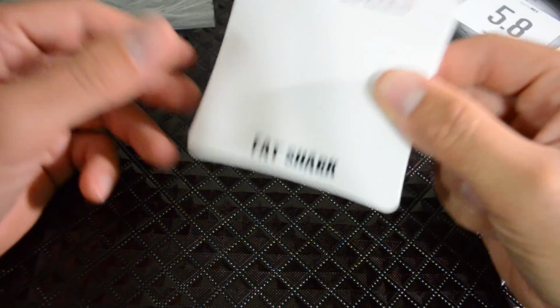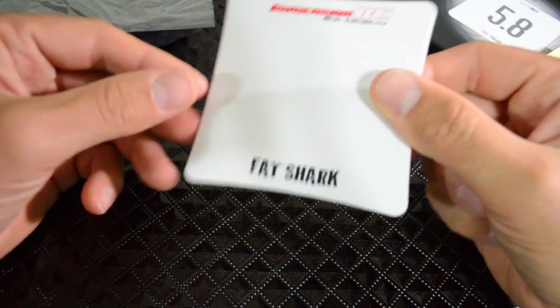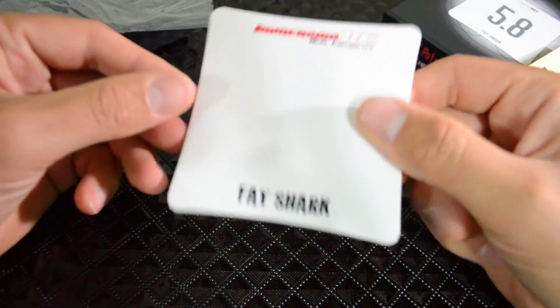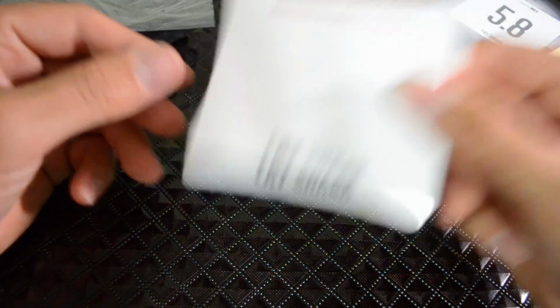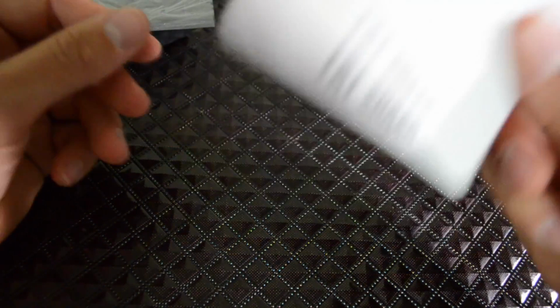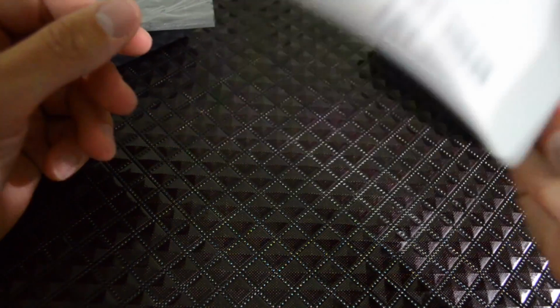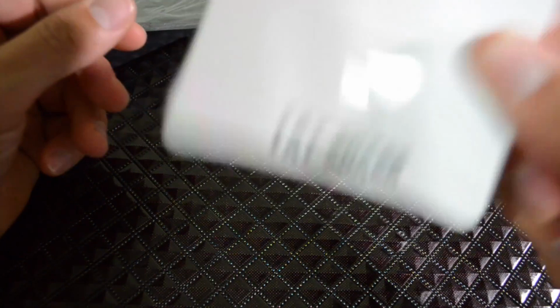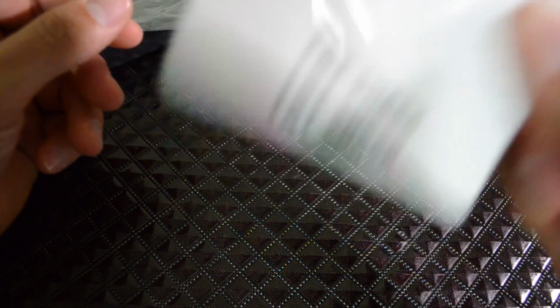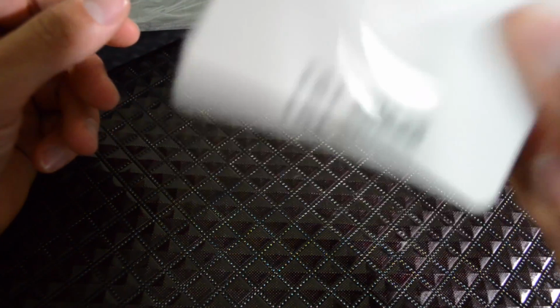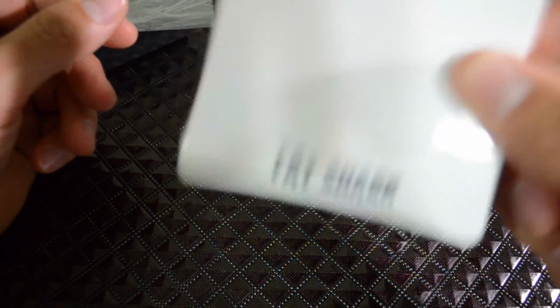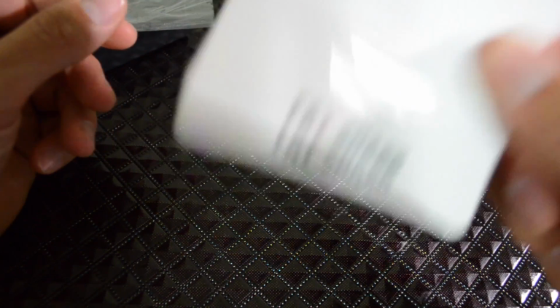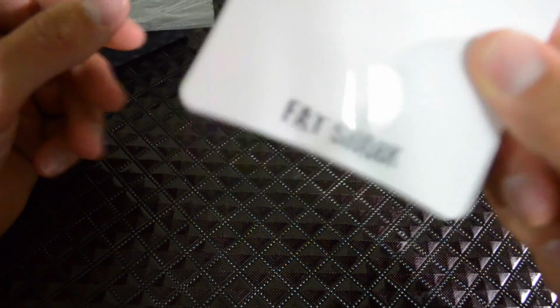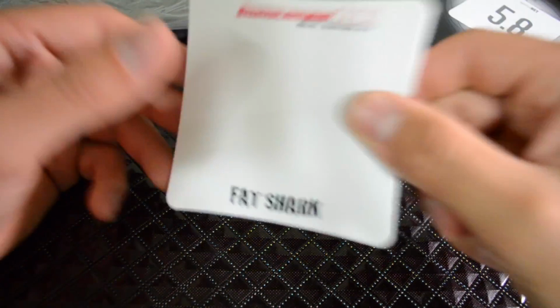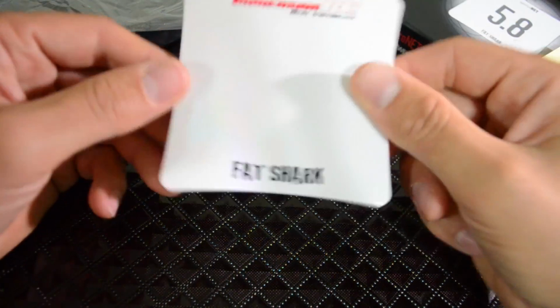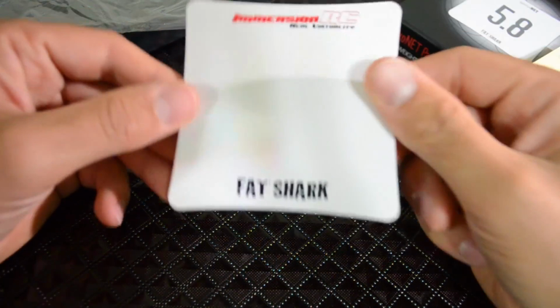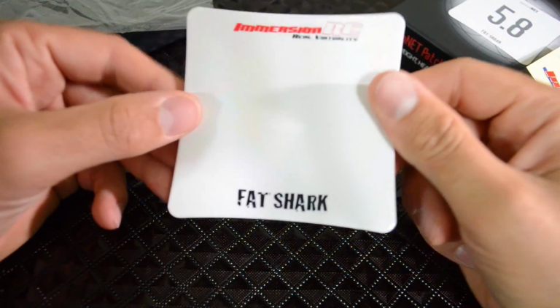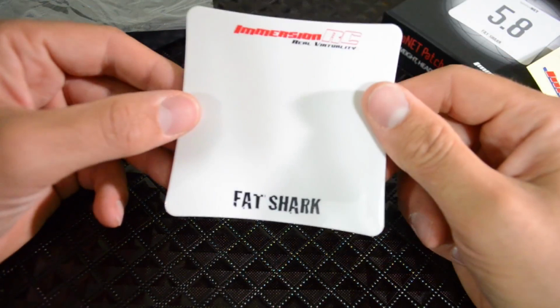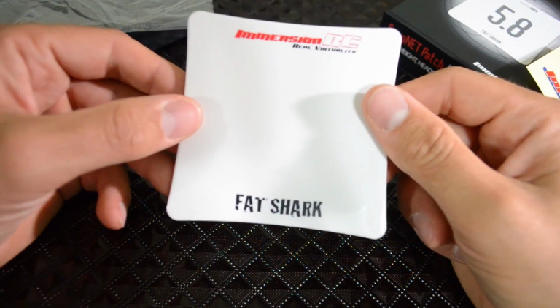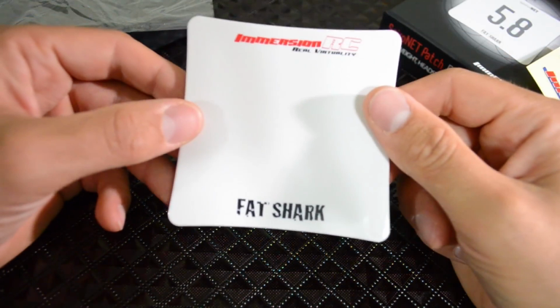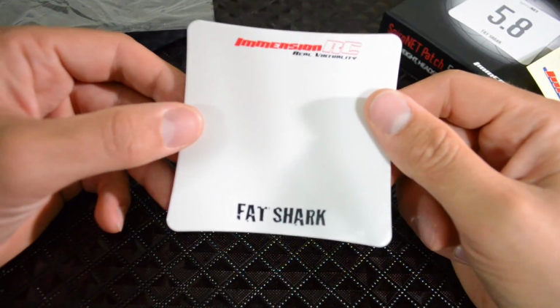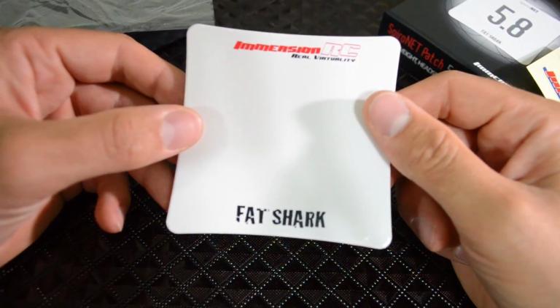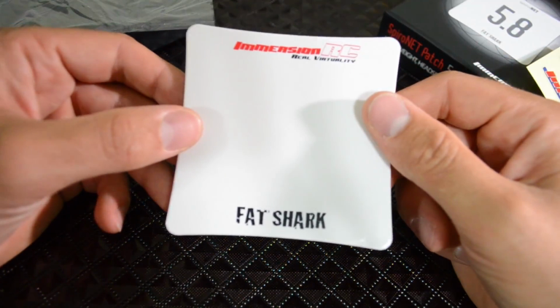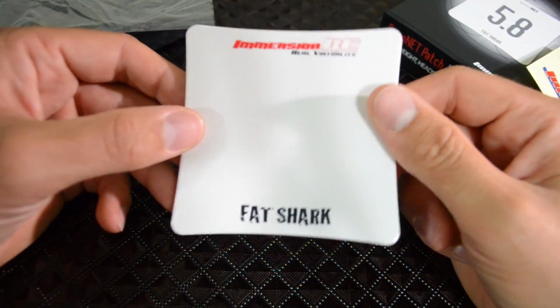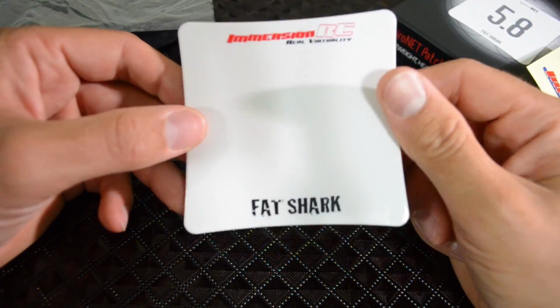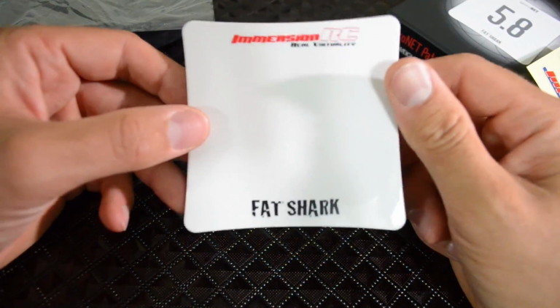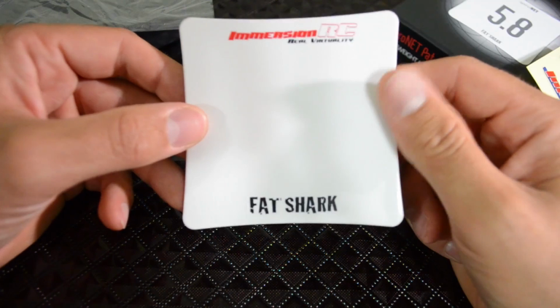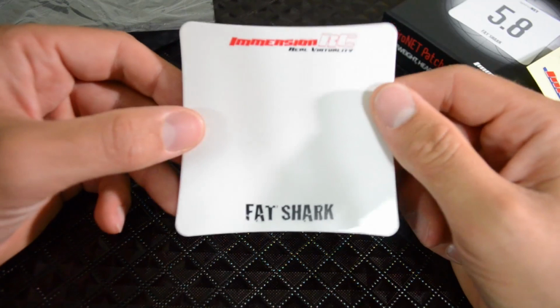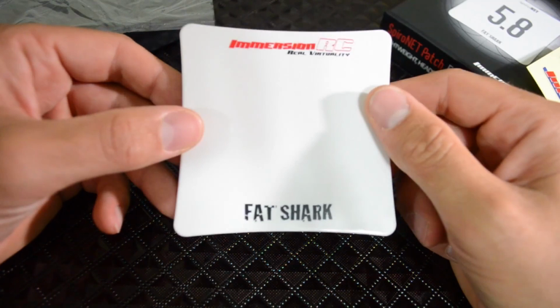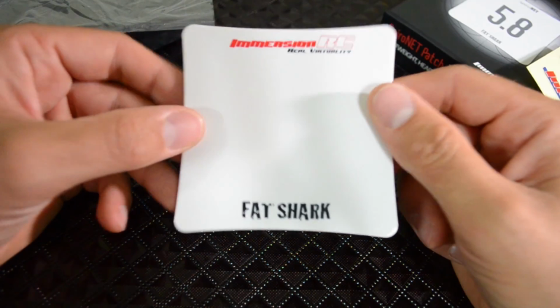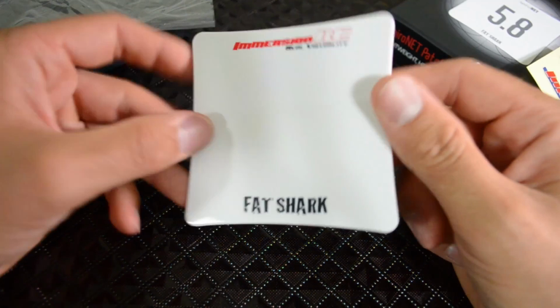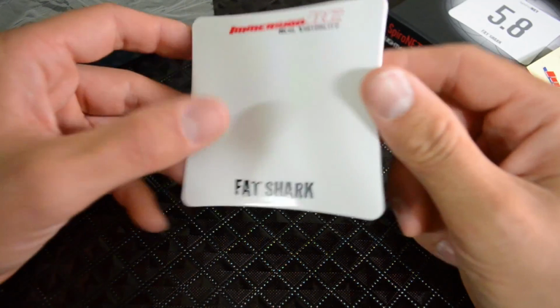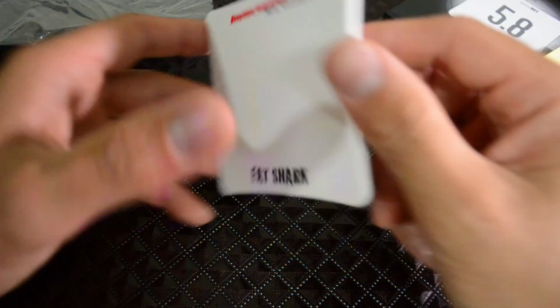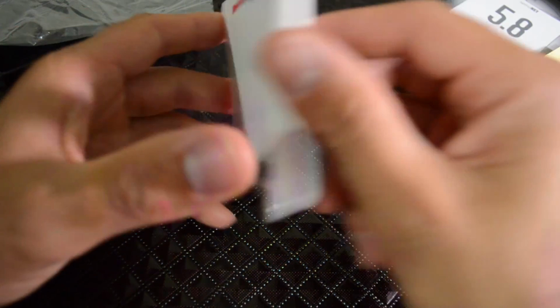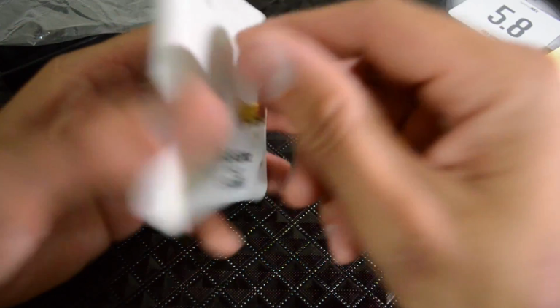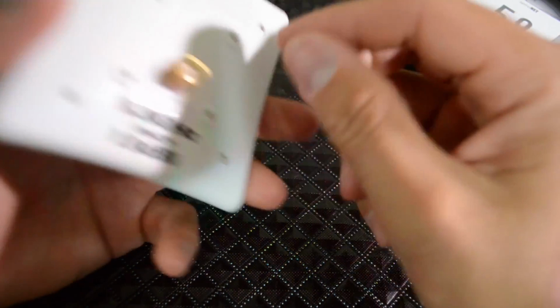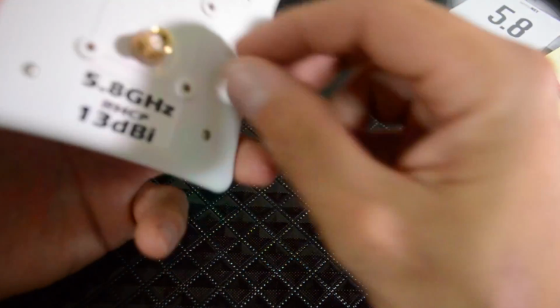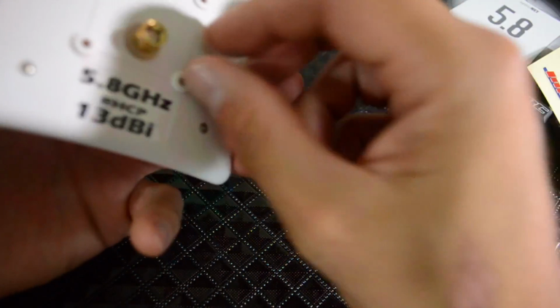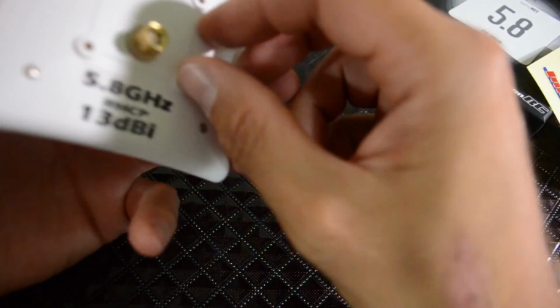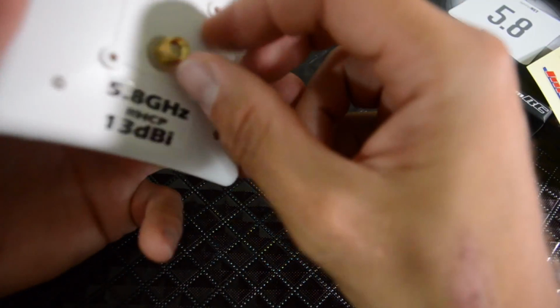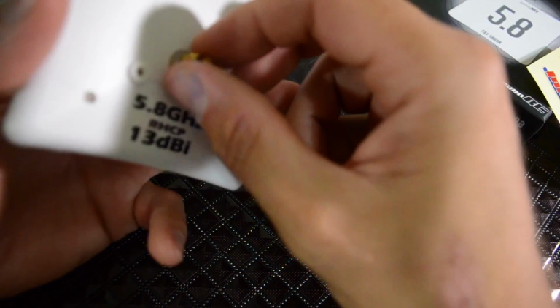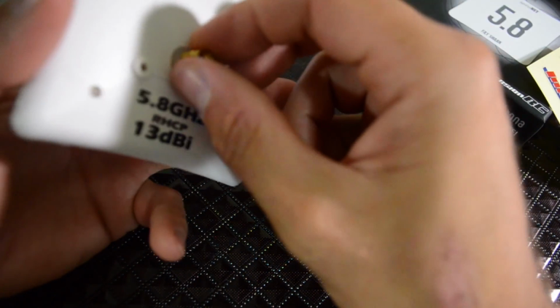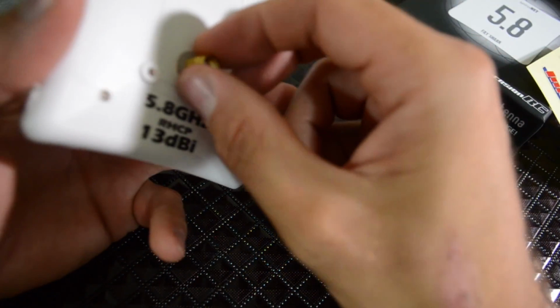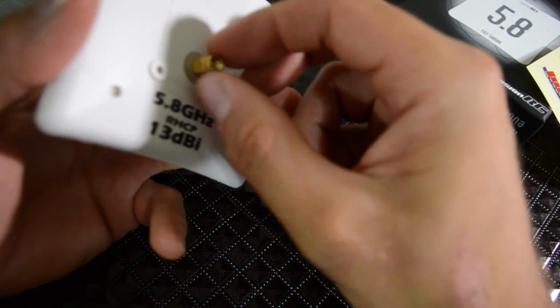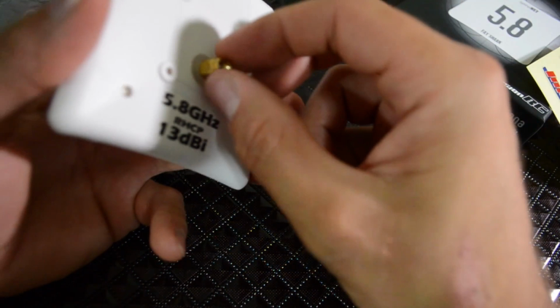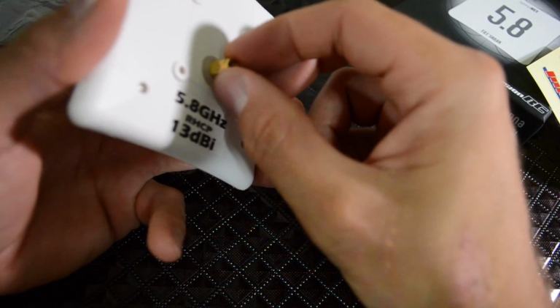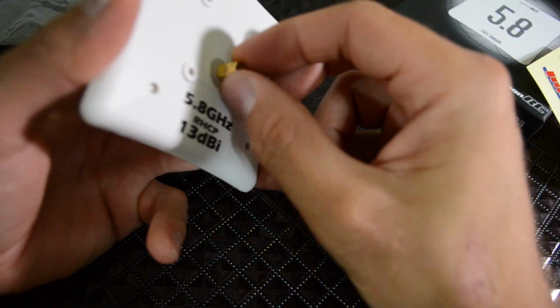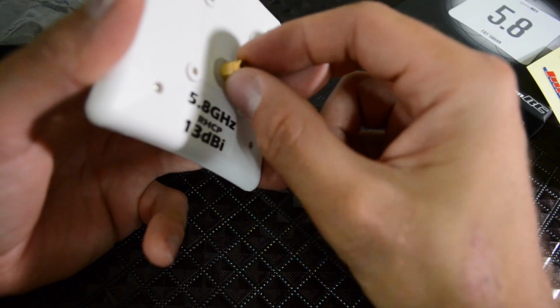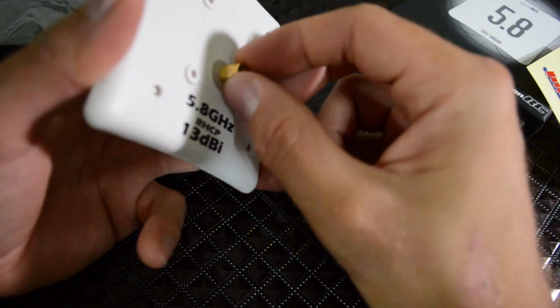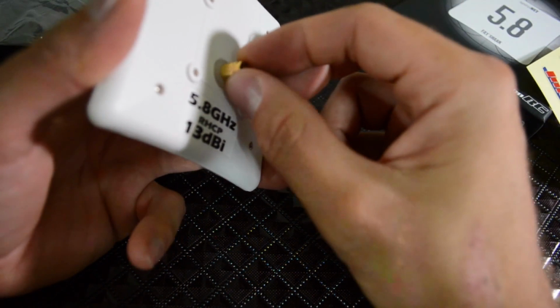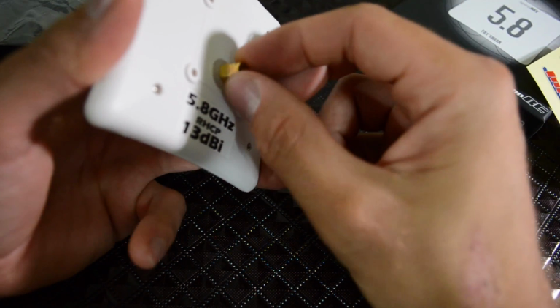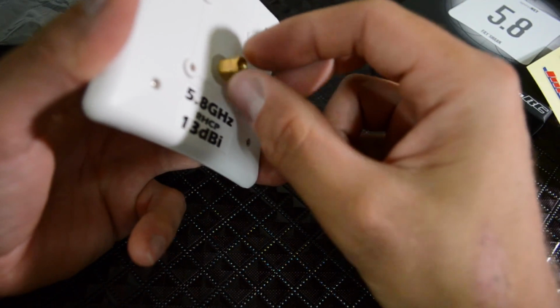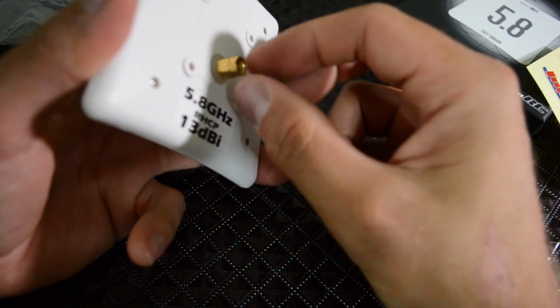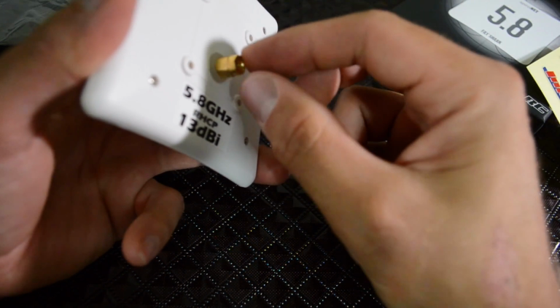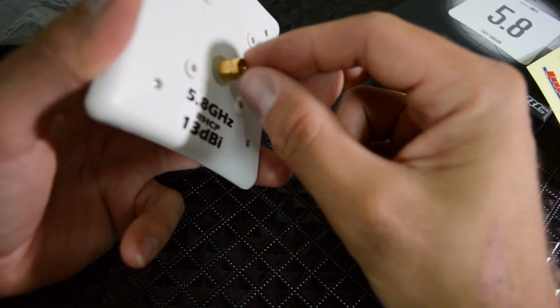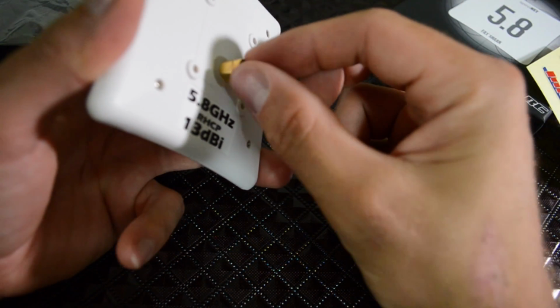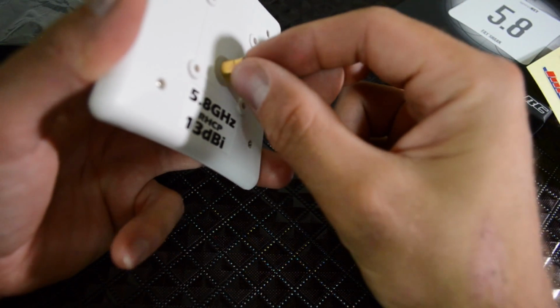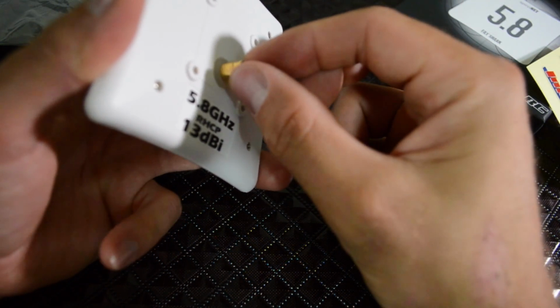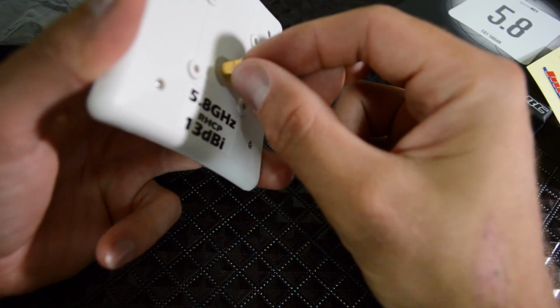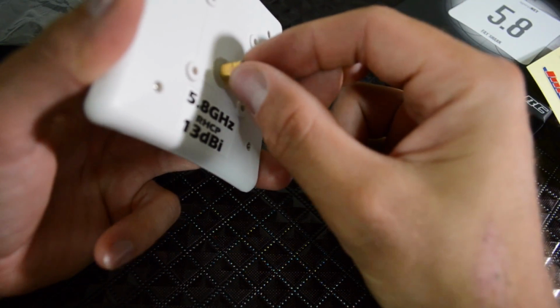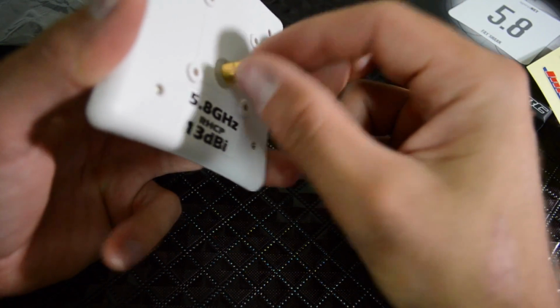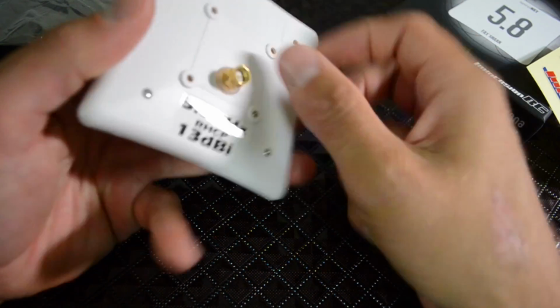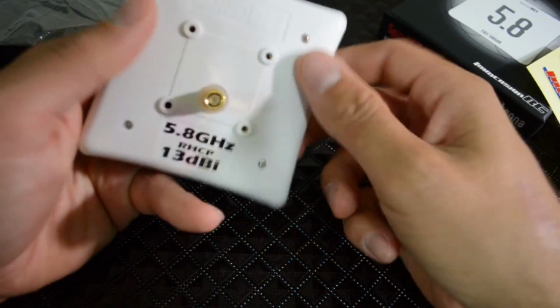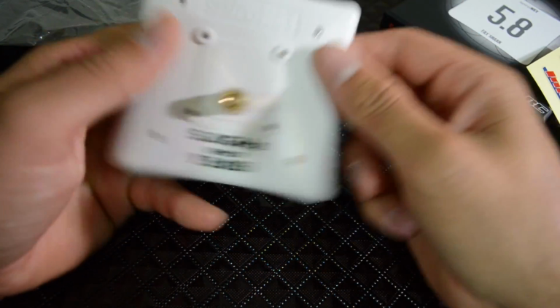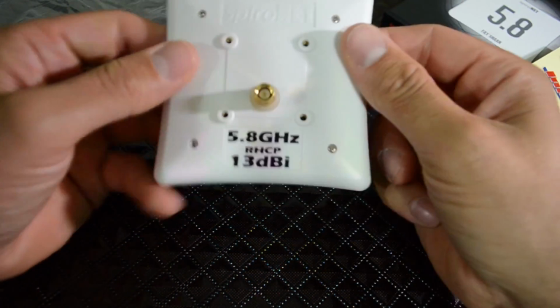Can you hear that rattle? I hope it's not broken. No, it must just be the SMA connector — it rattles a little bit.